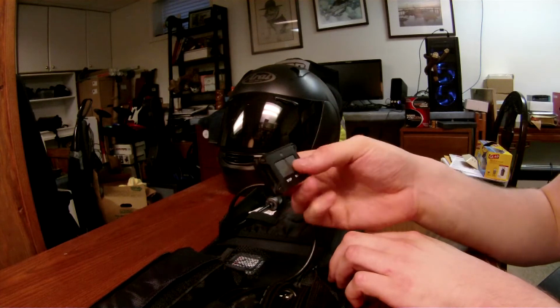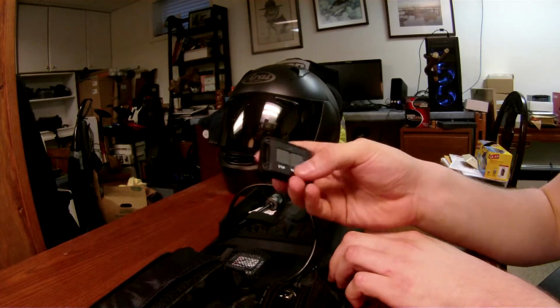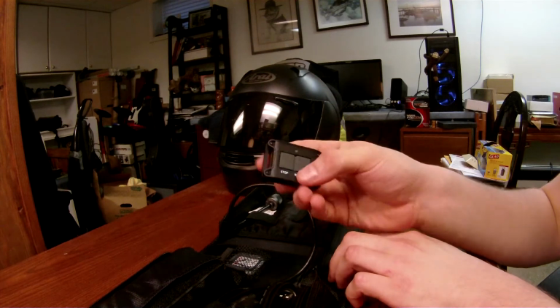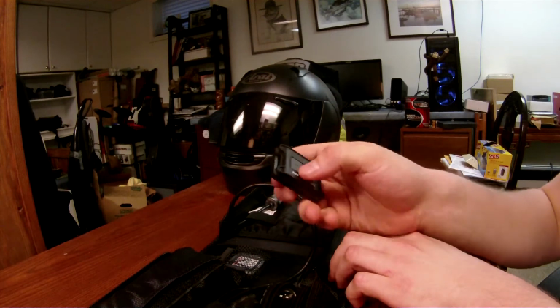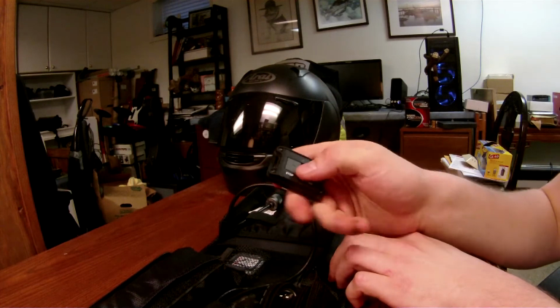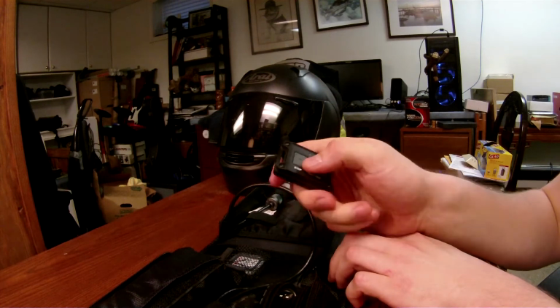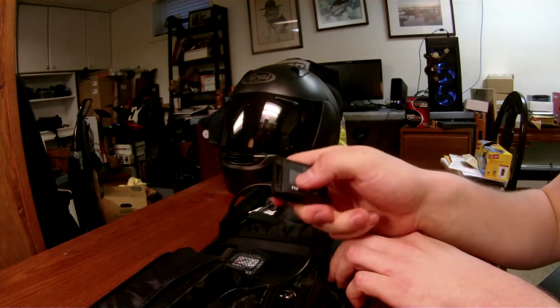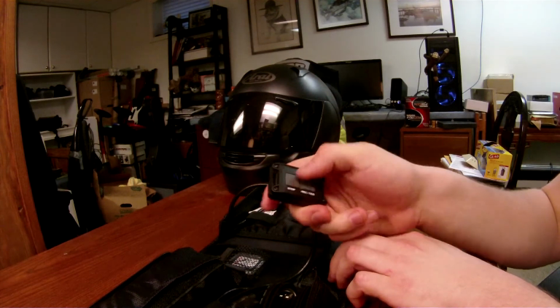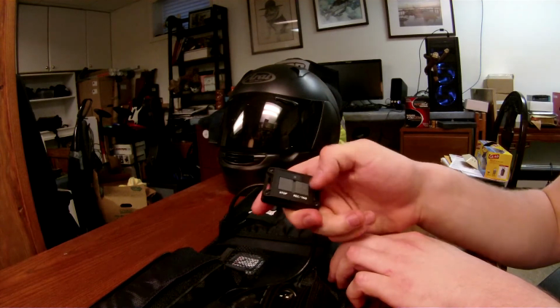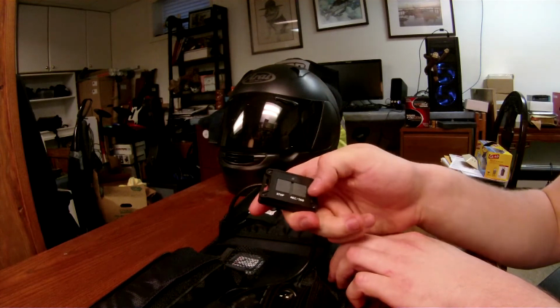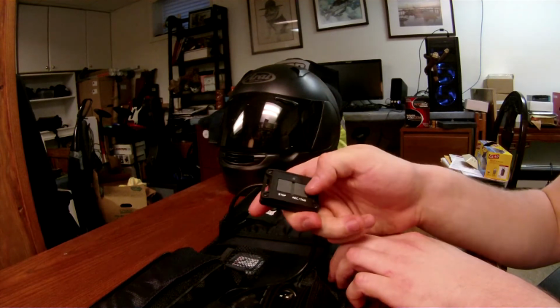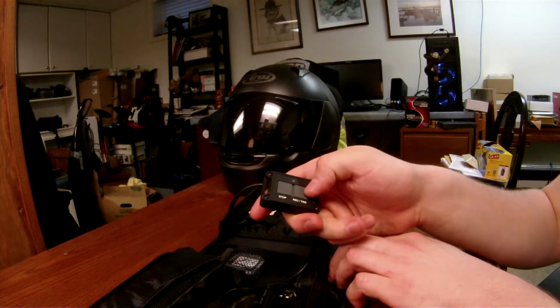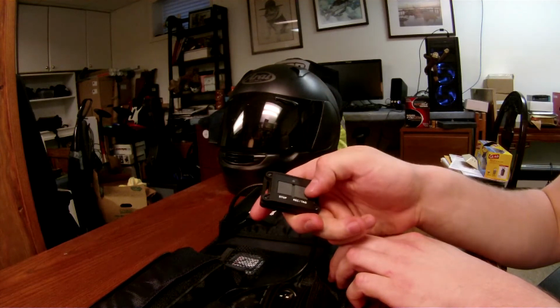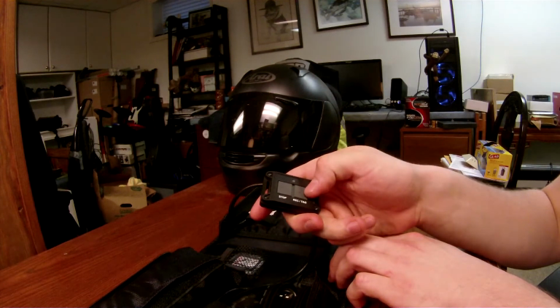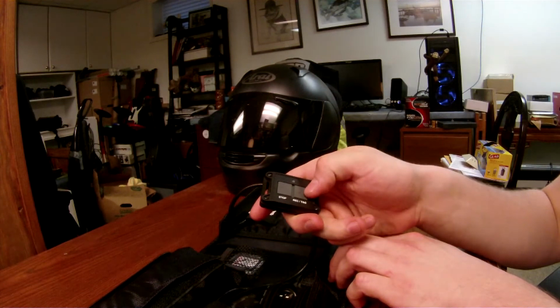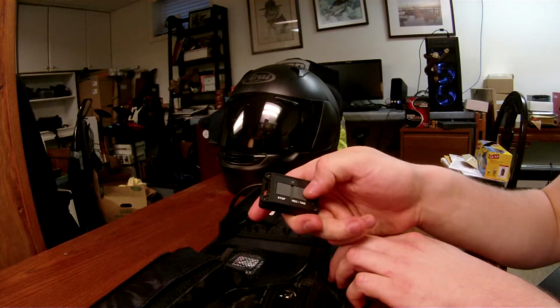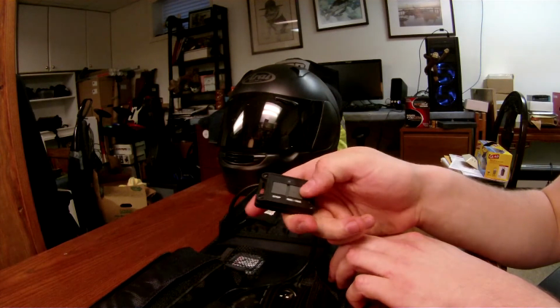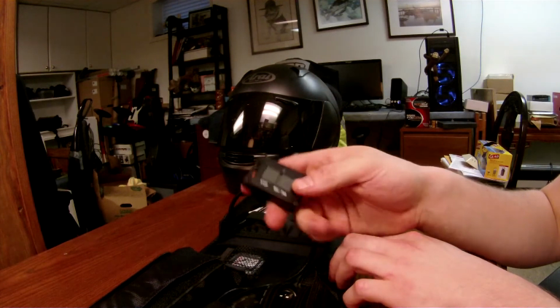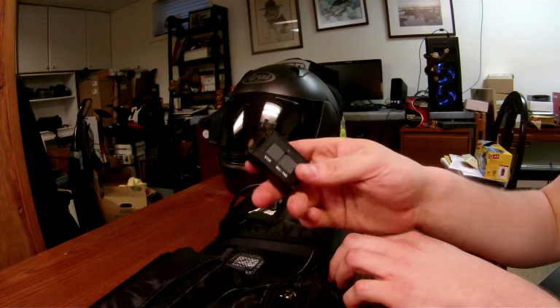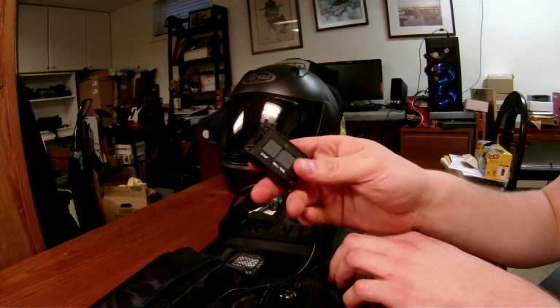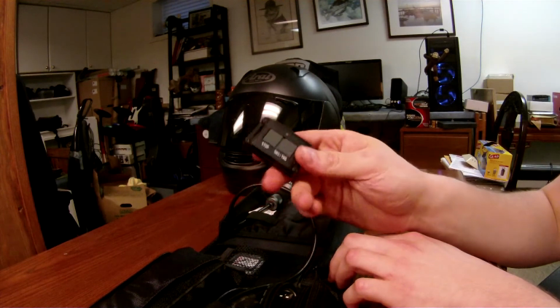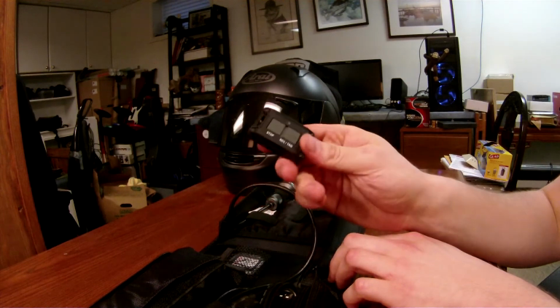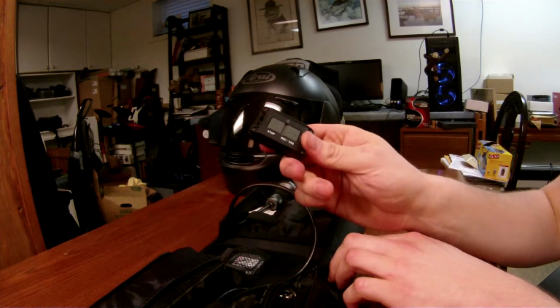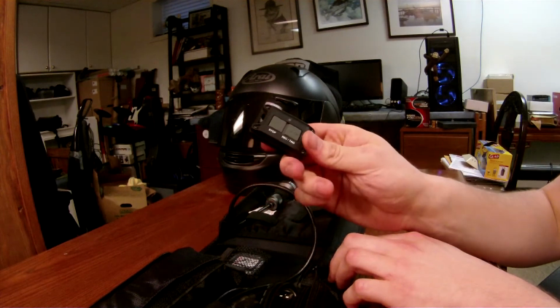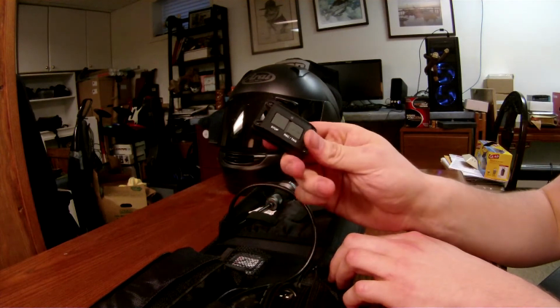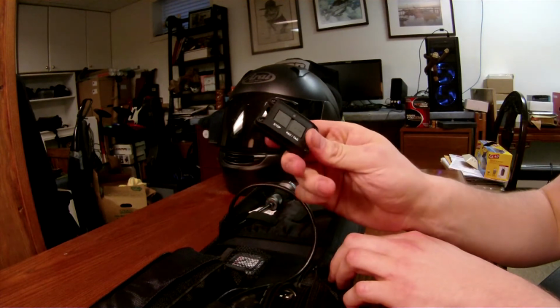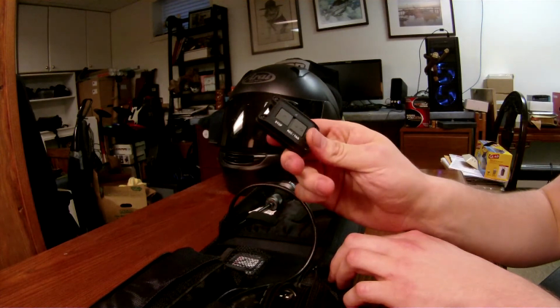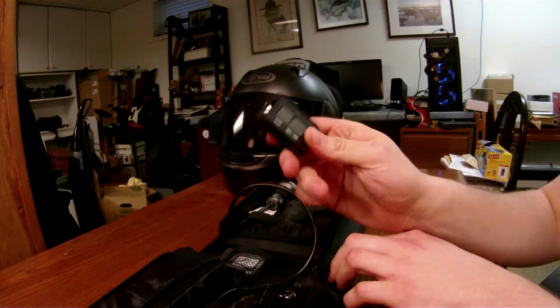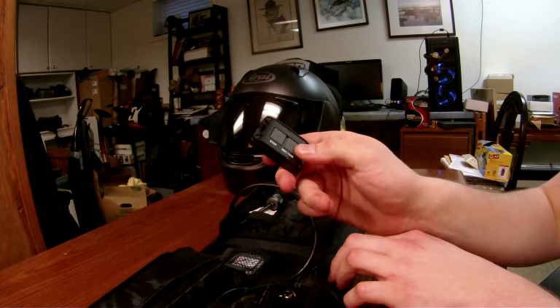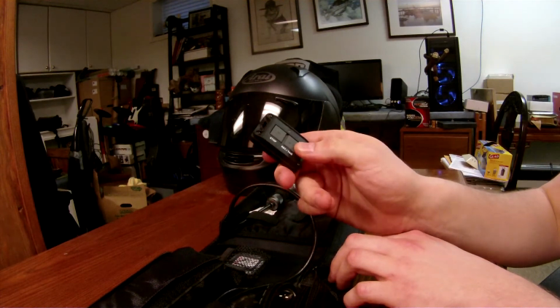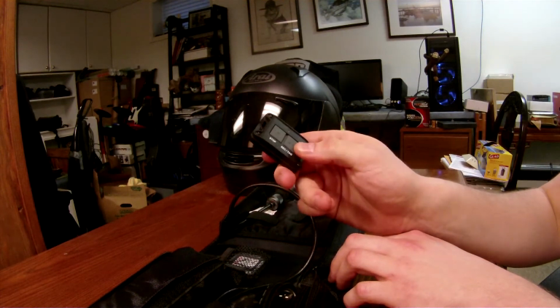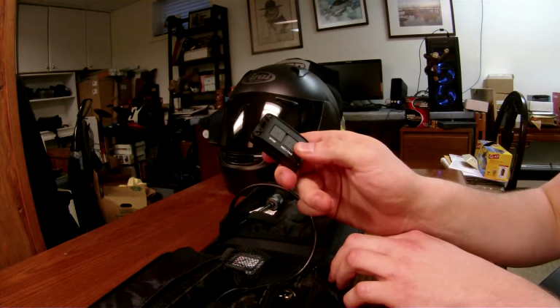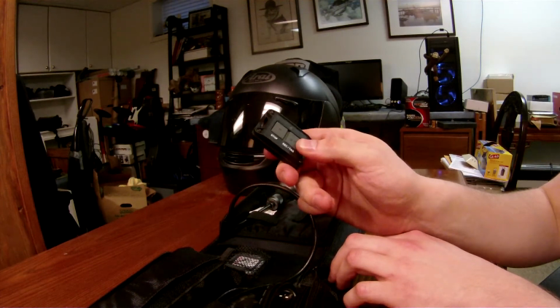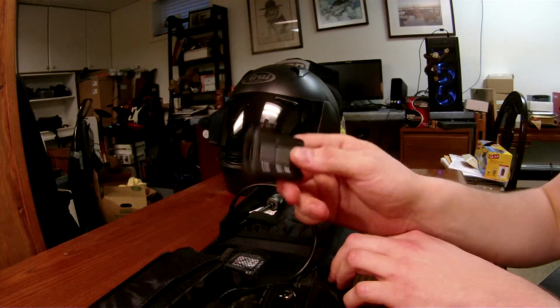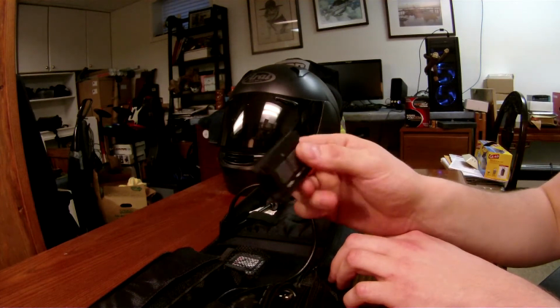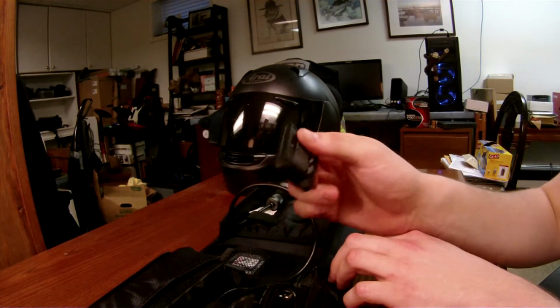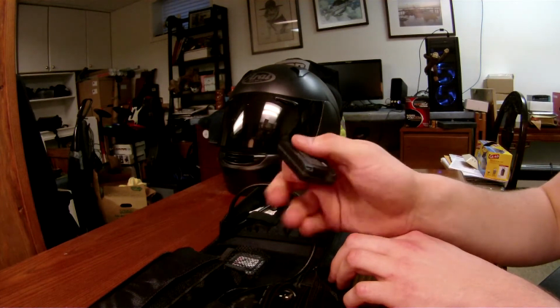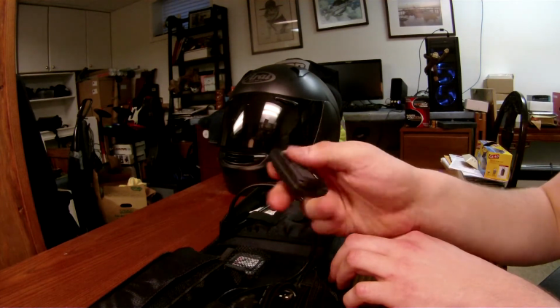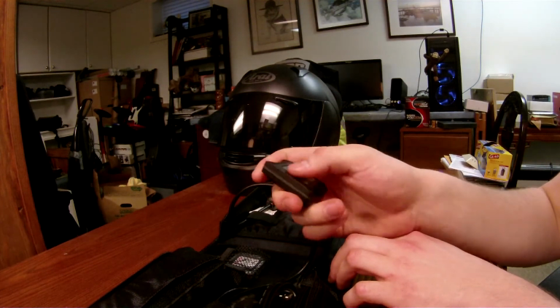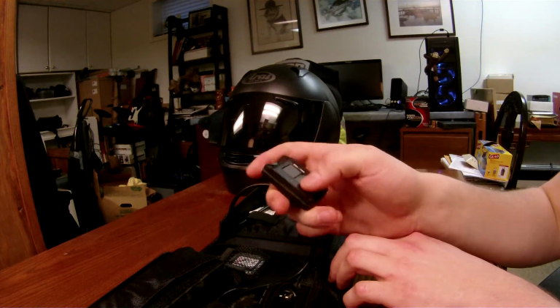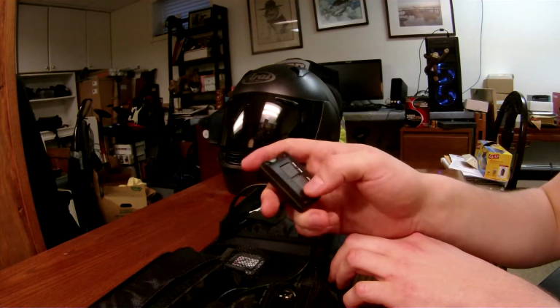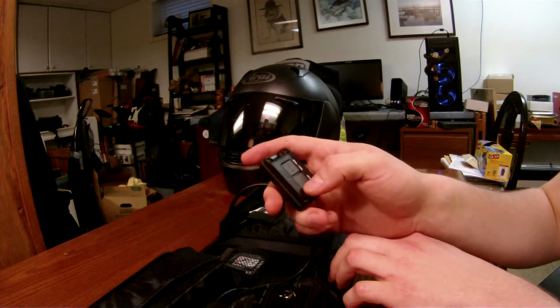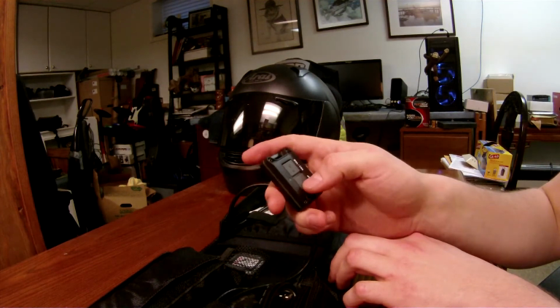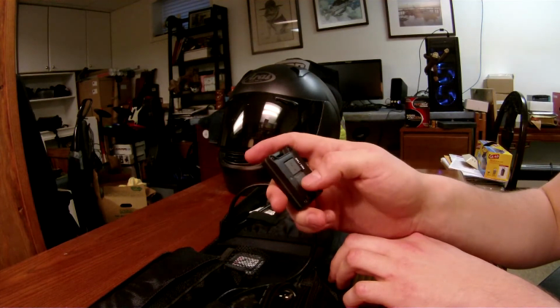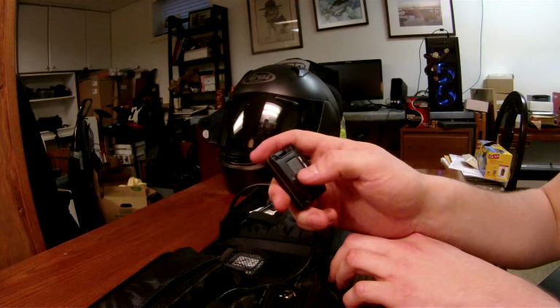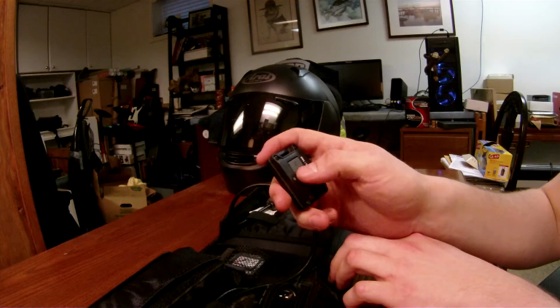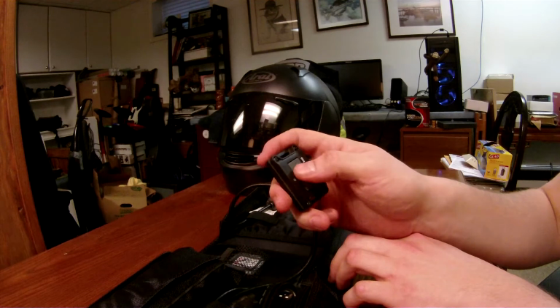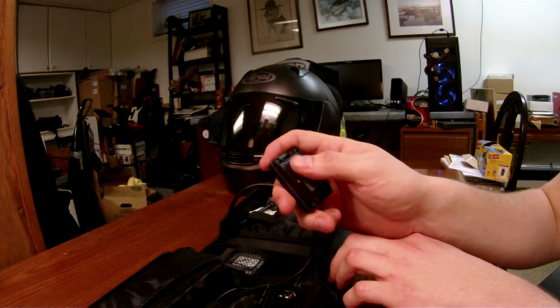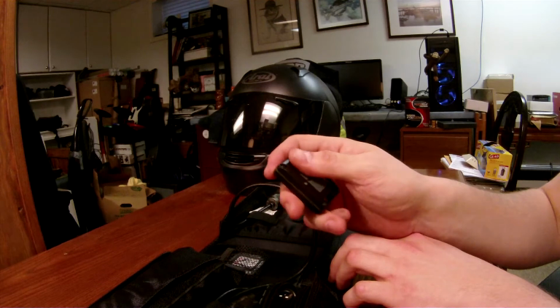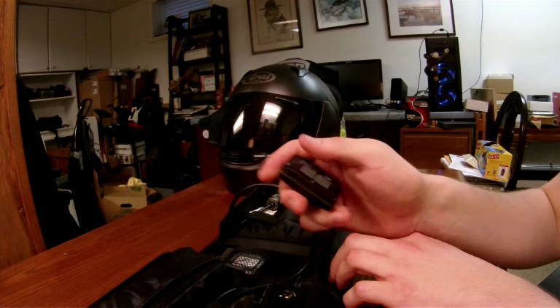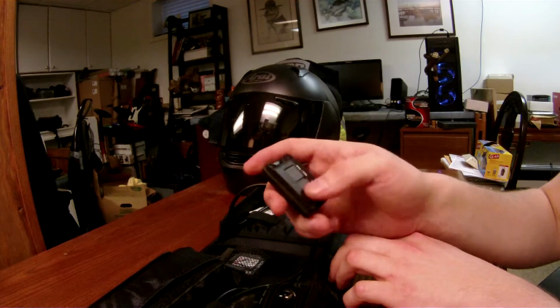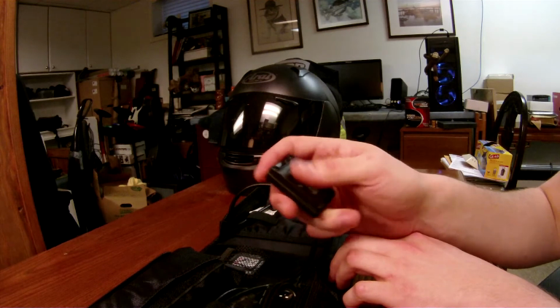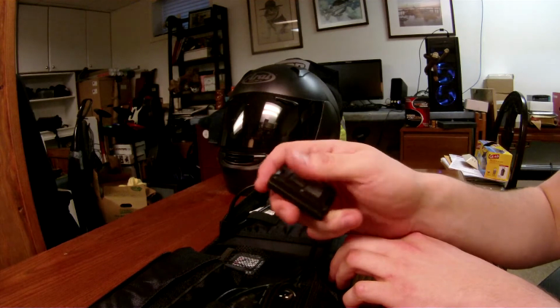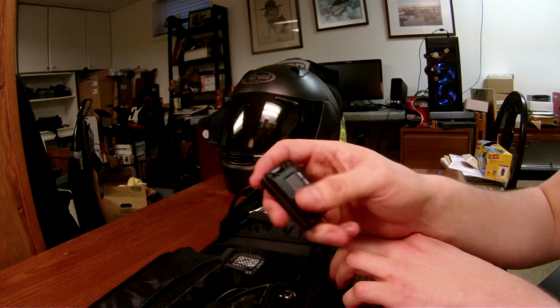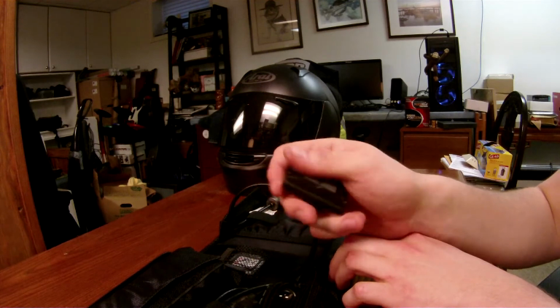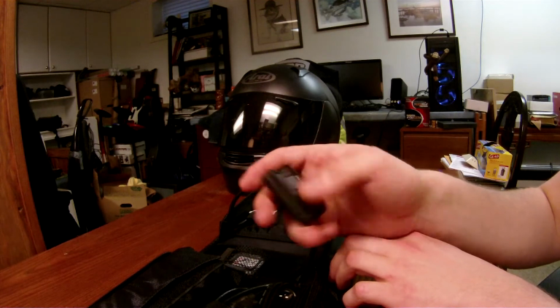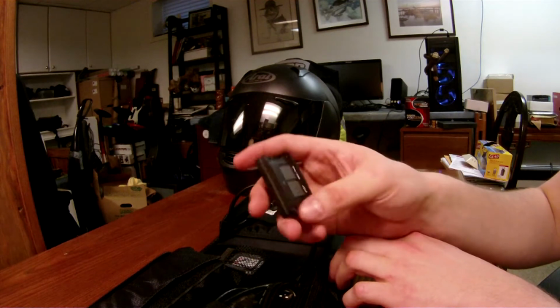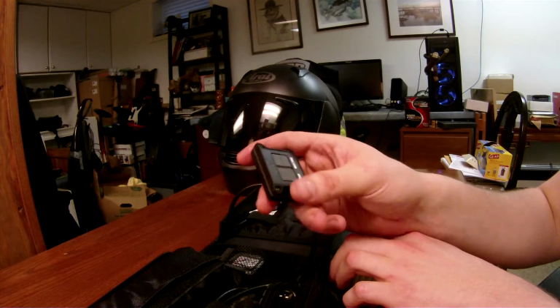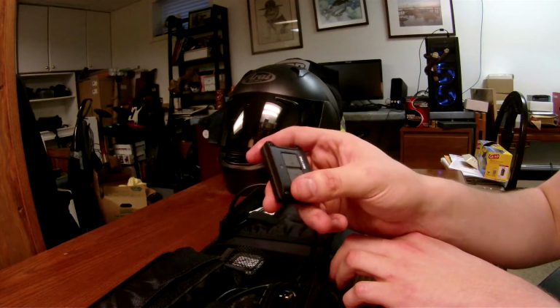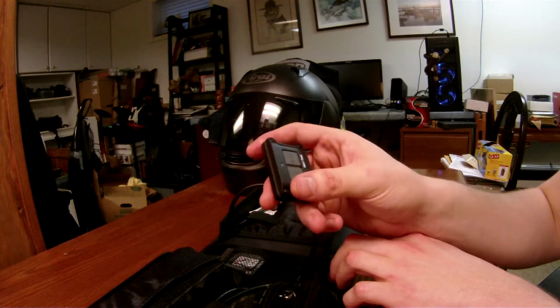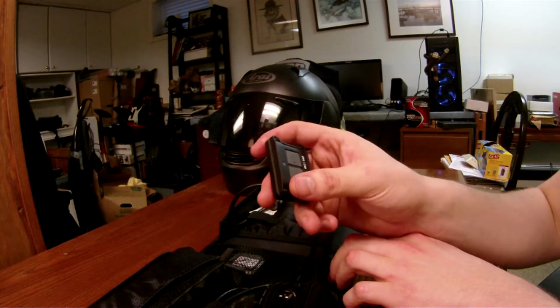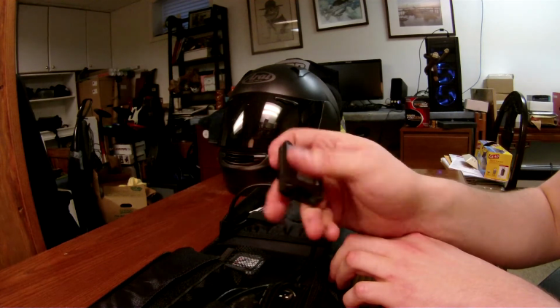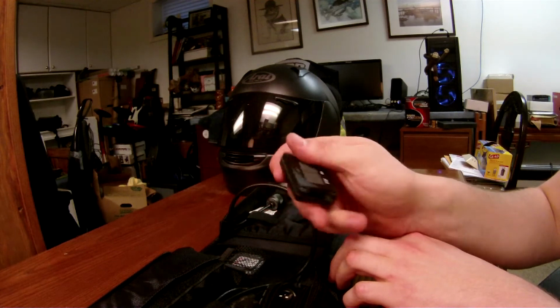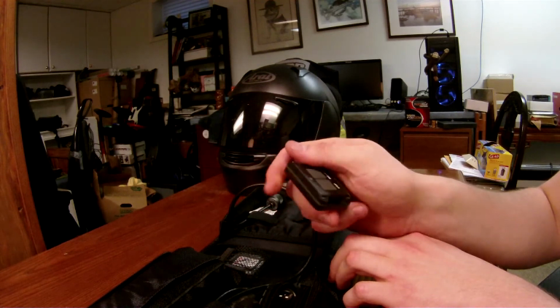You've got the stop, record, and tag buttons. The tag feature is nice from what I've read — I haven't really got to play with it yet though.